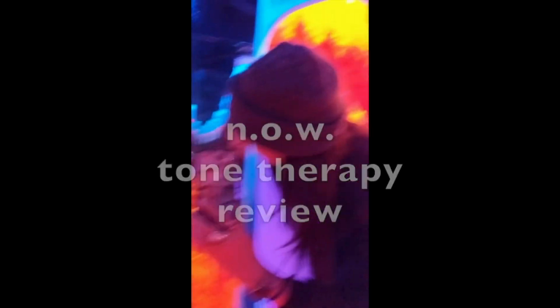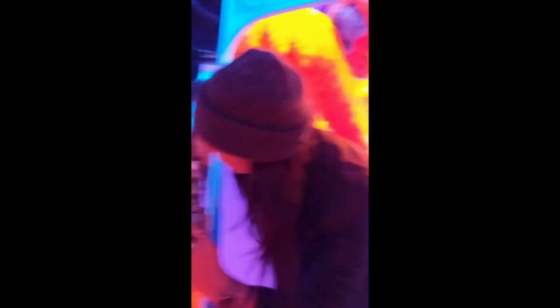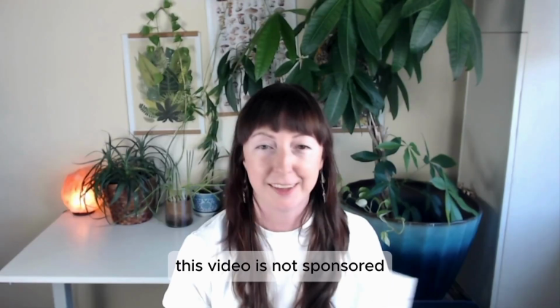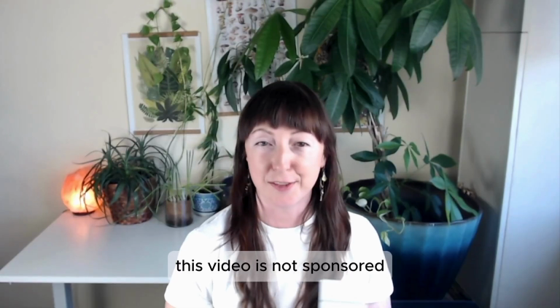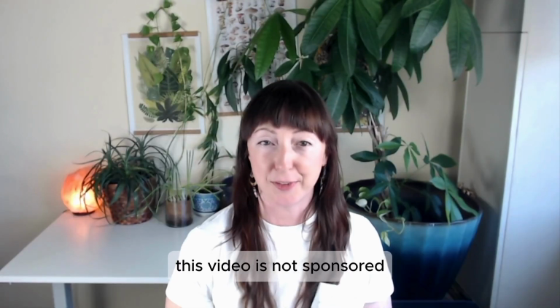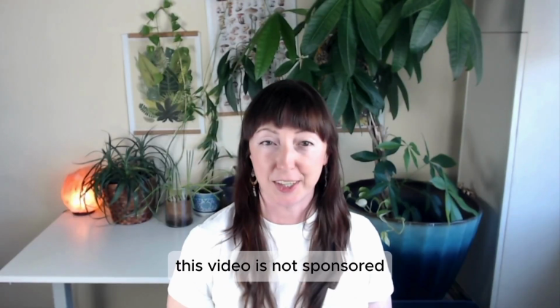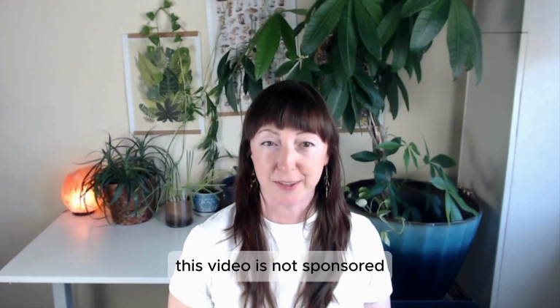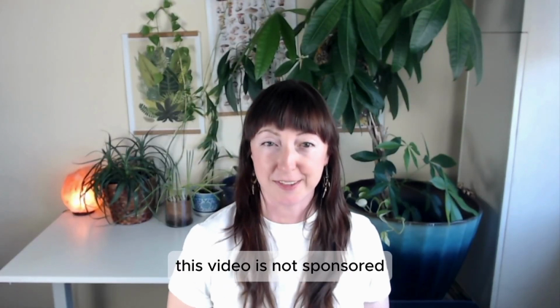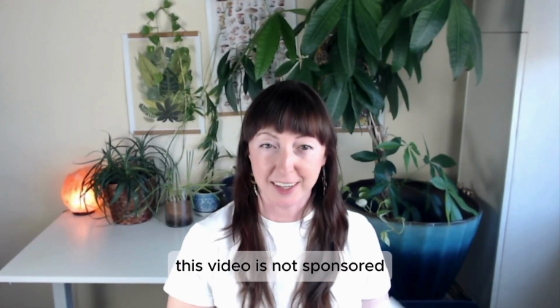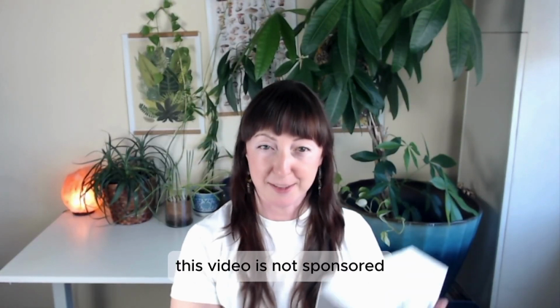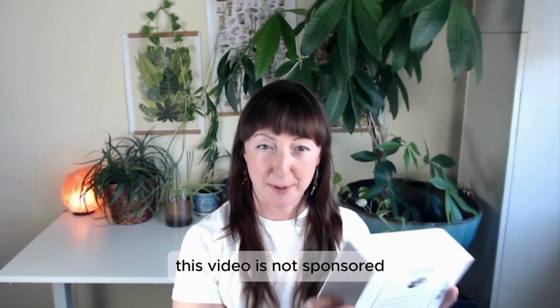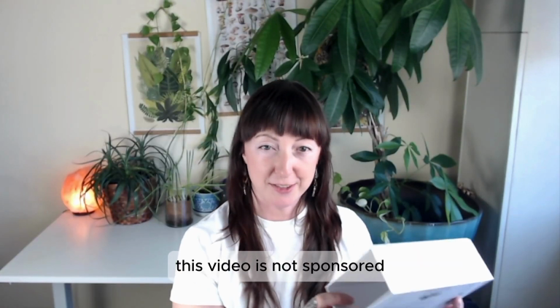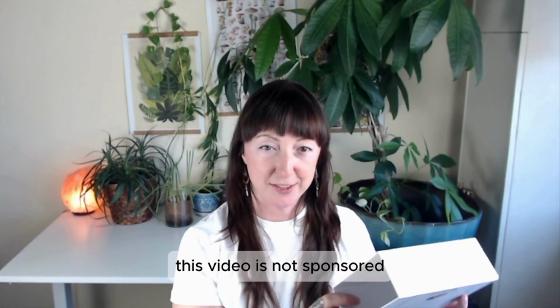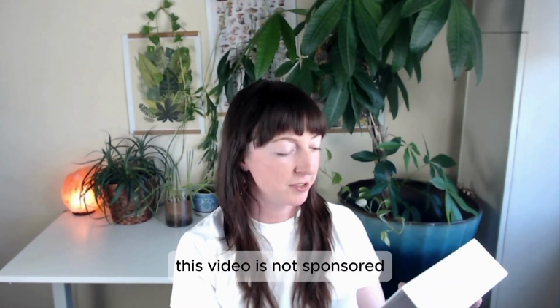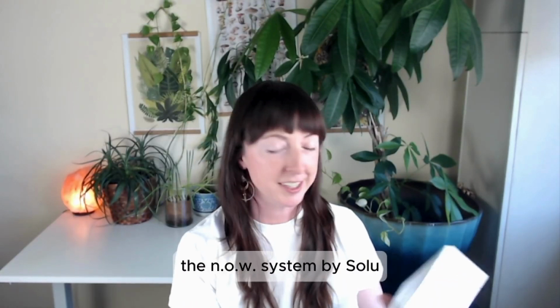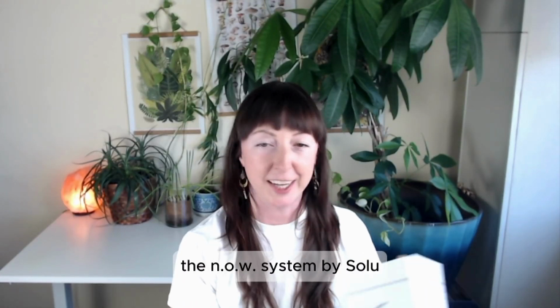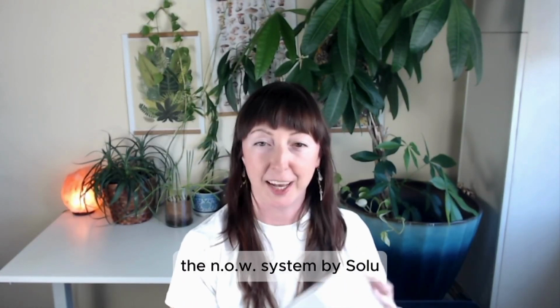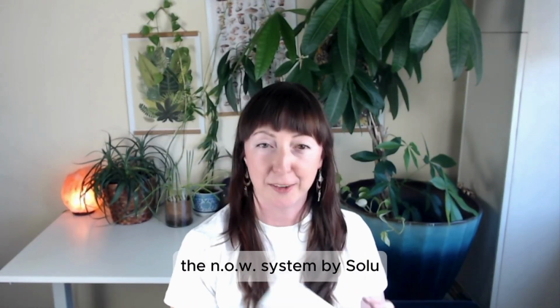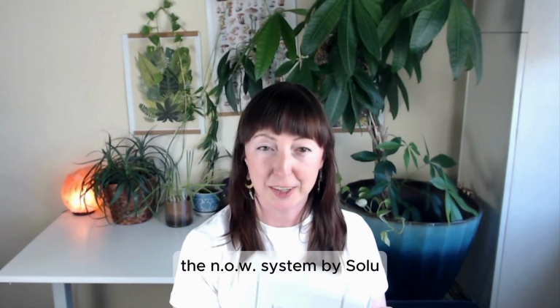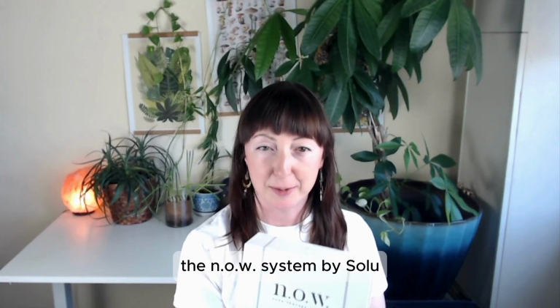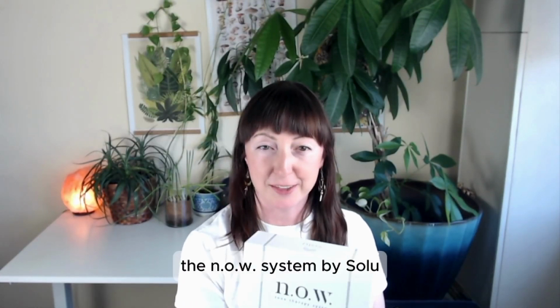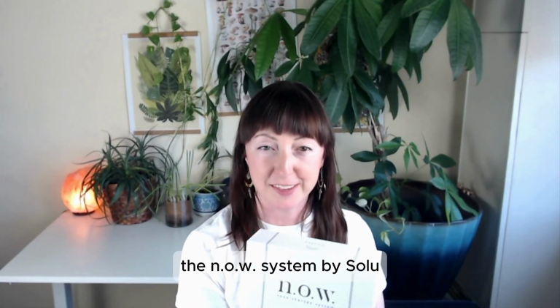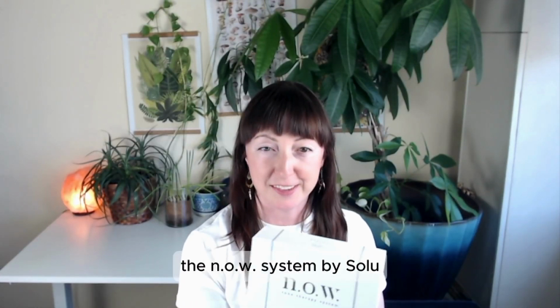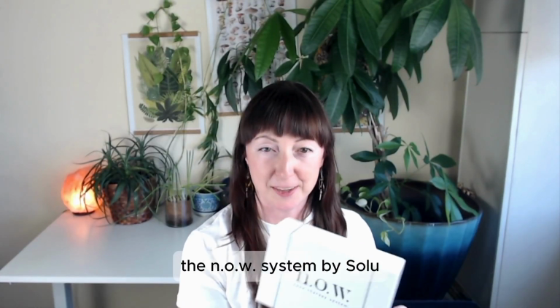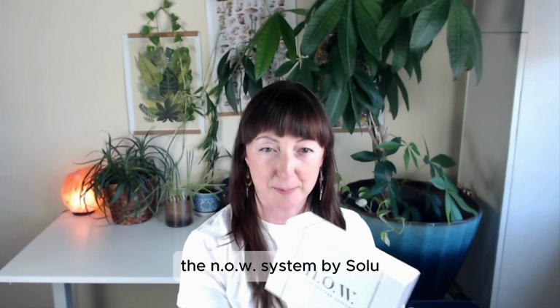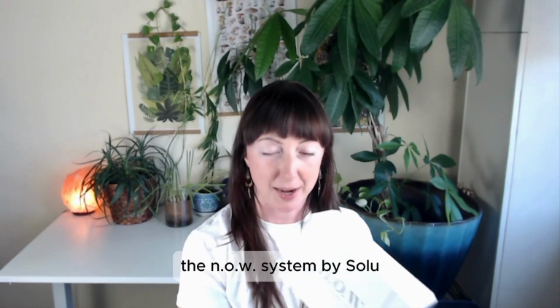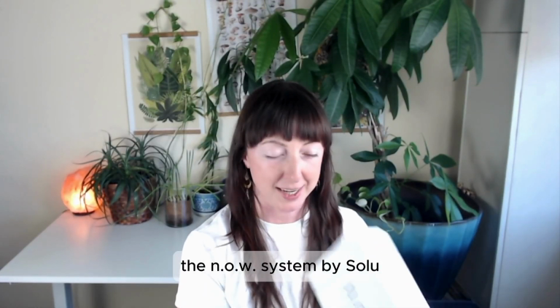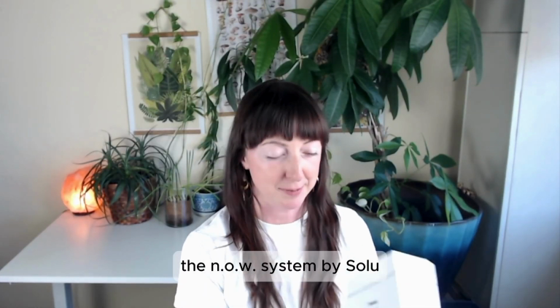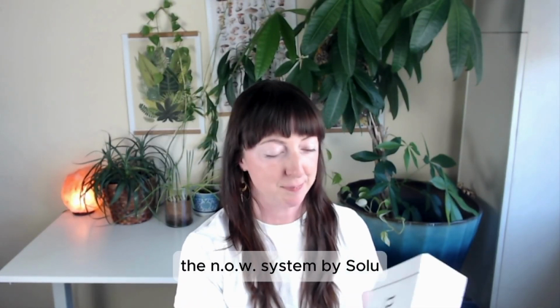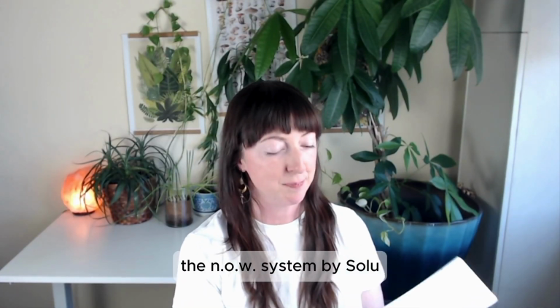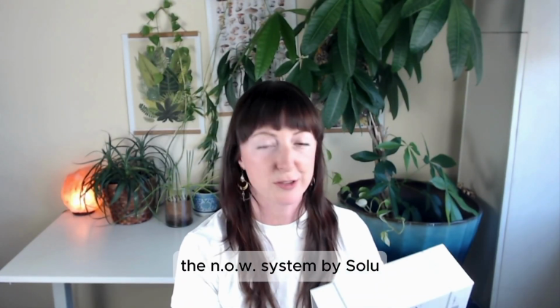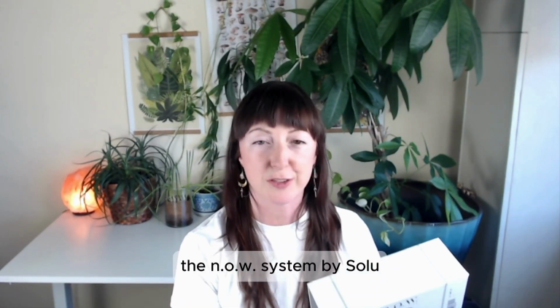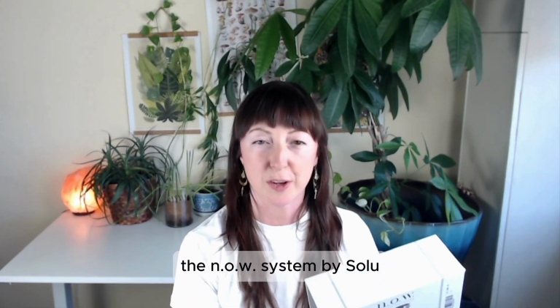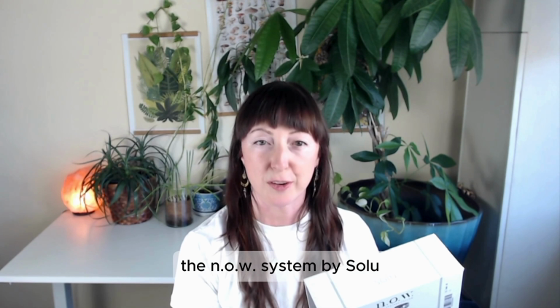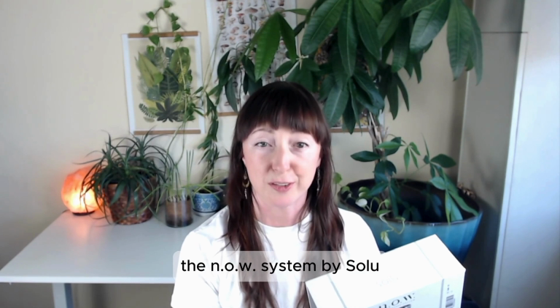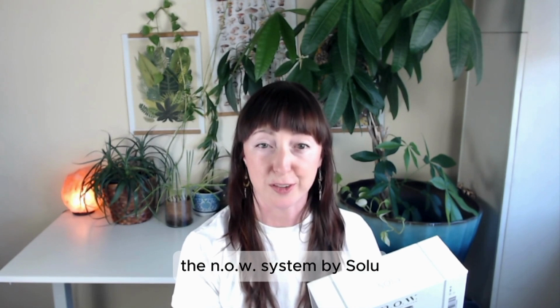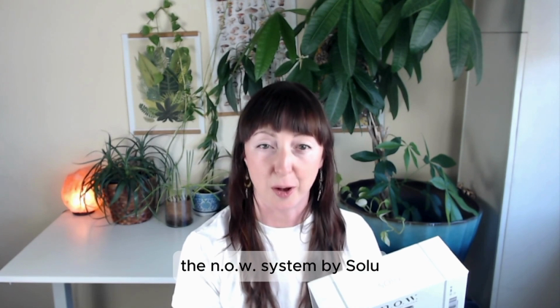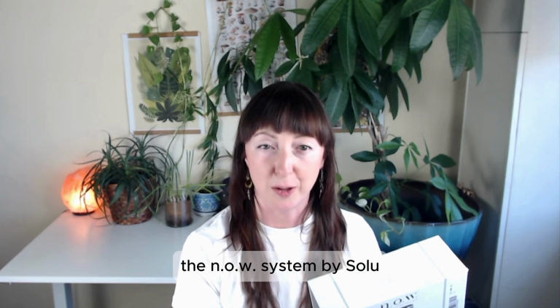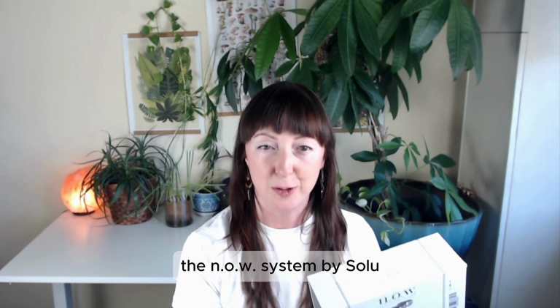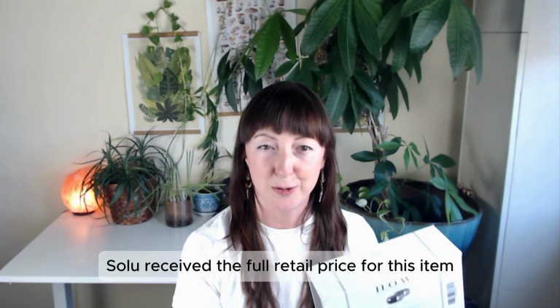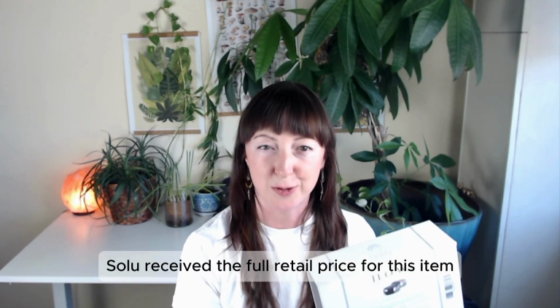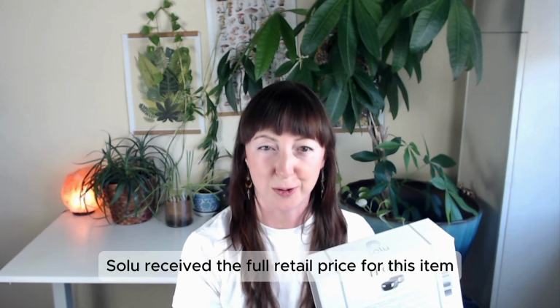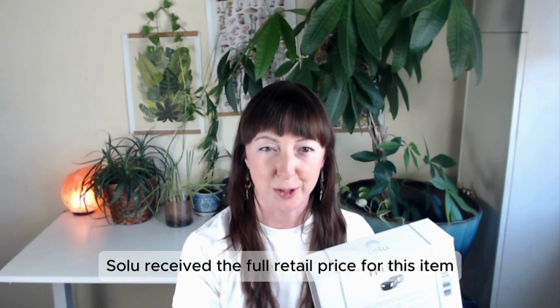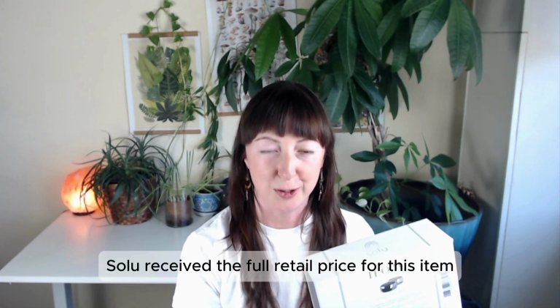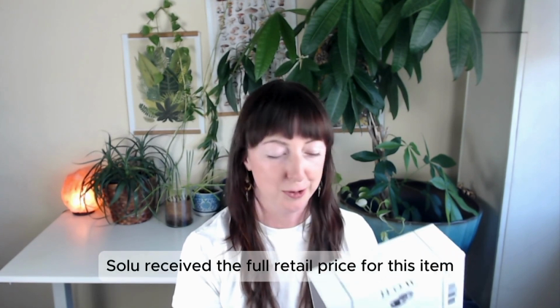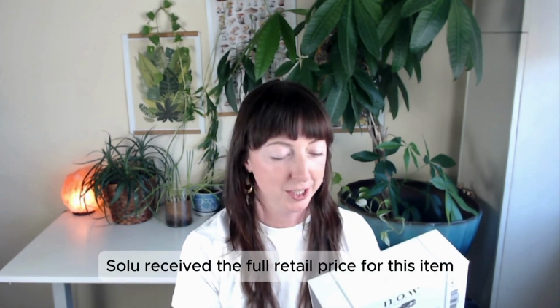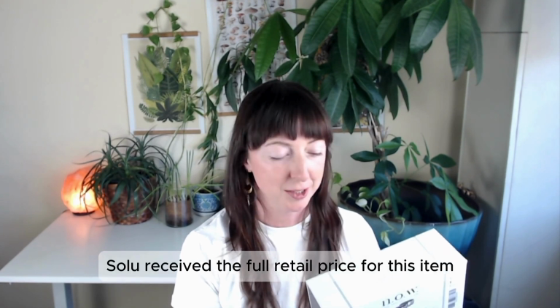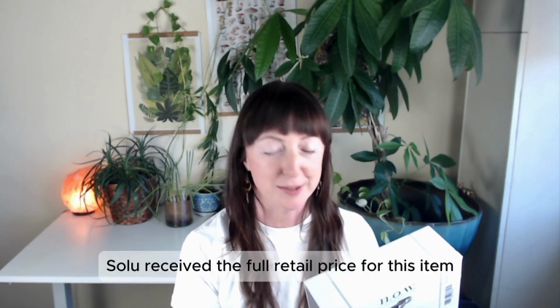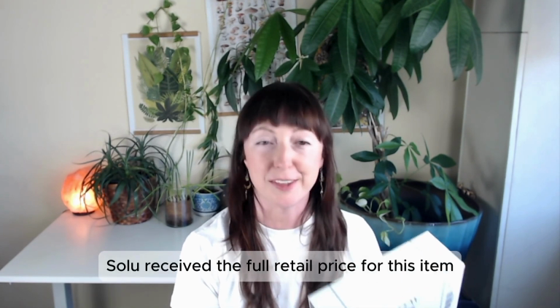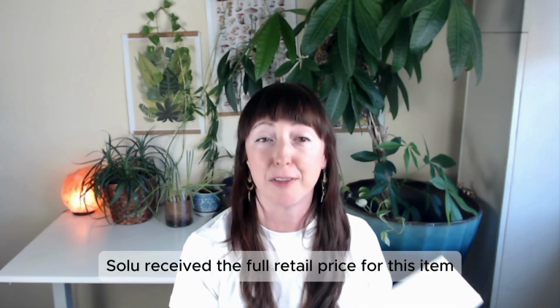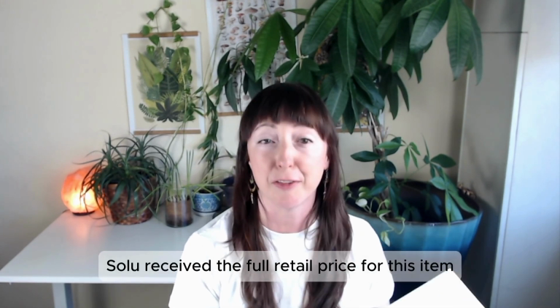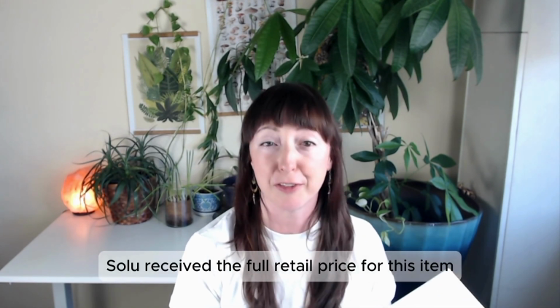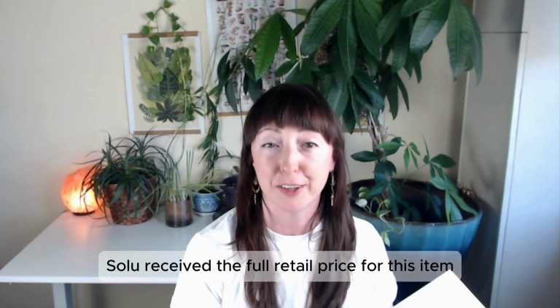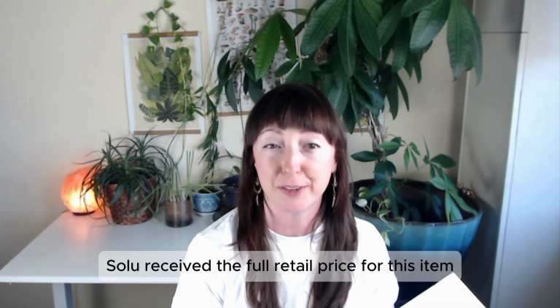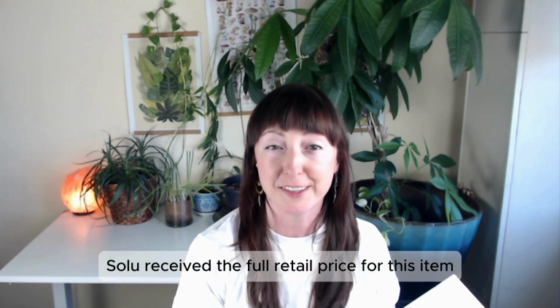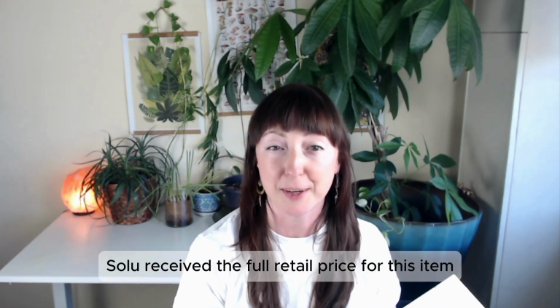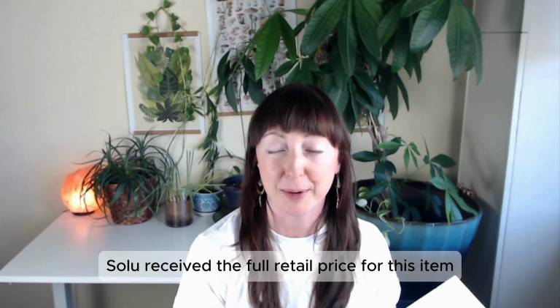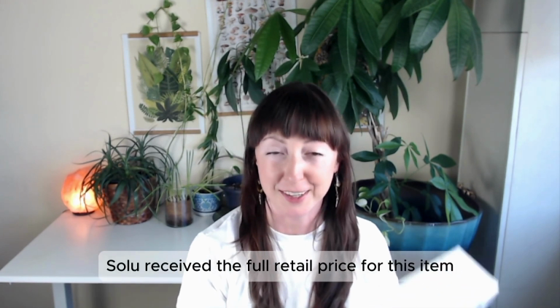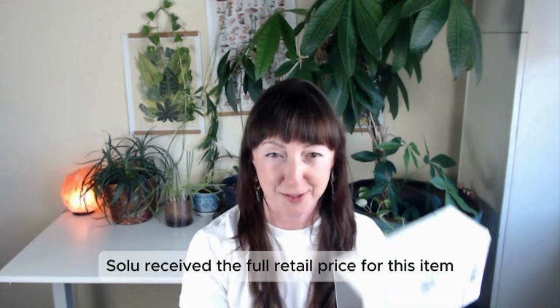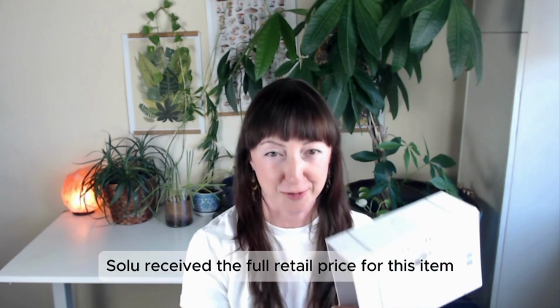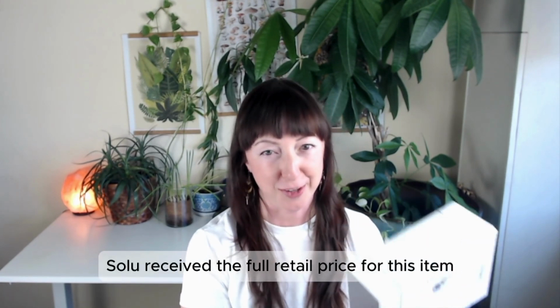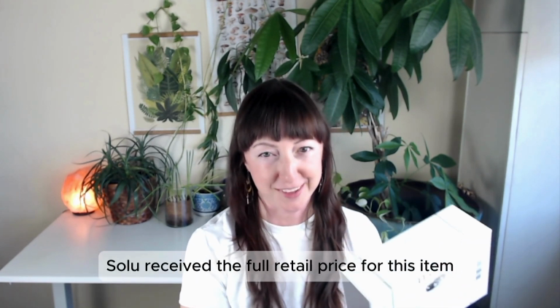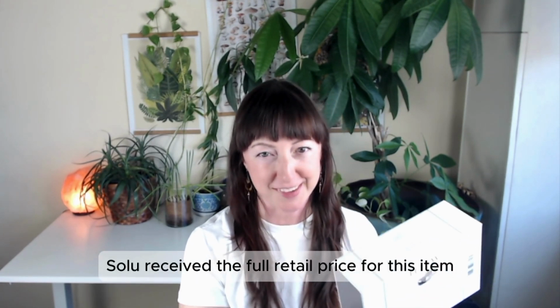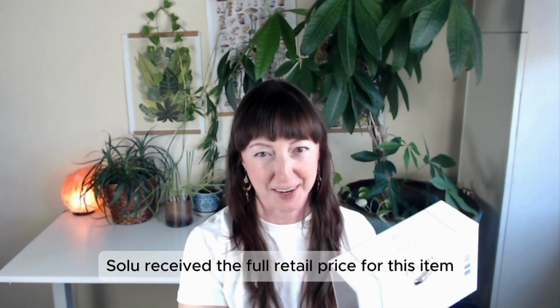This video is not sponsored. The NOW system by Solu — I paid the full retail price for this item.